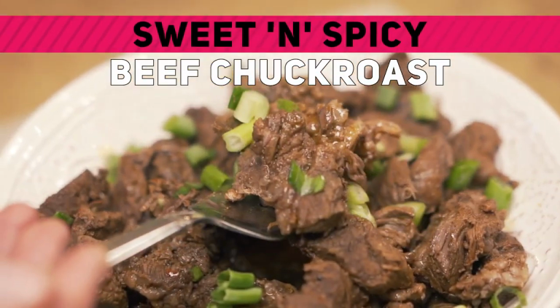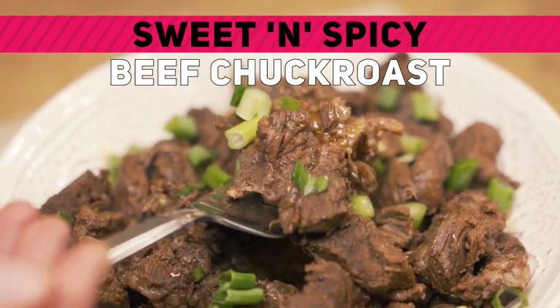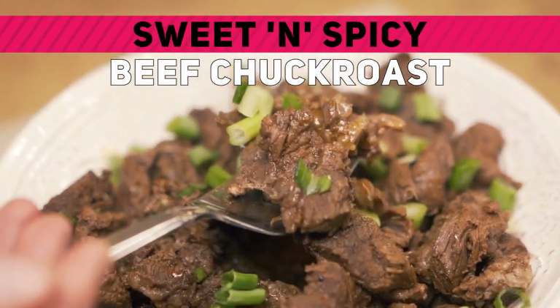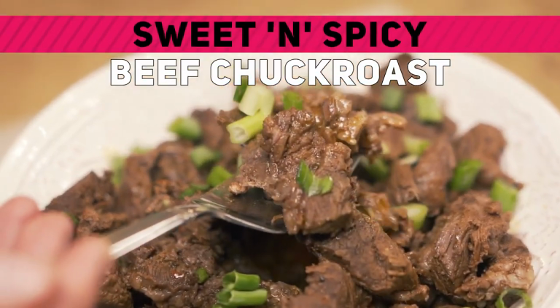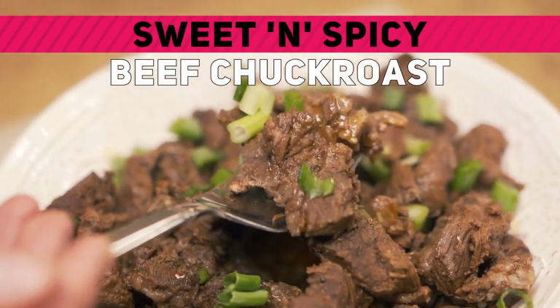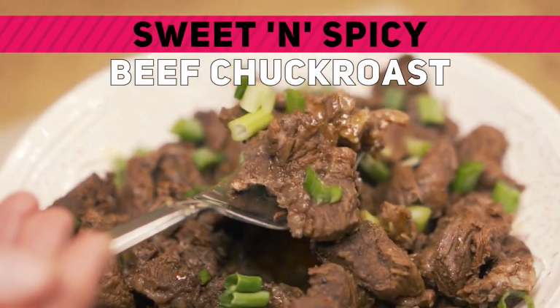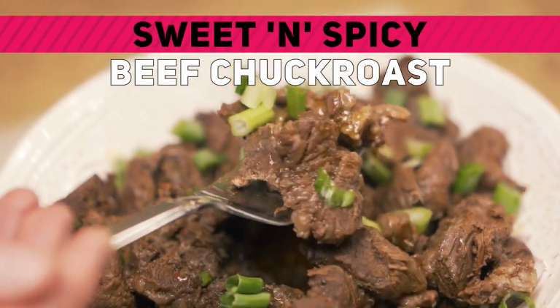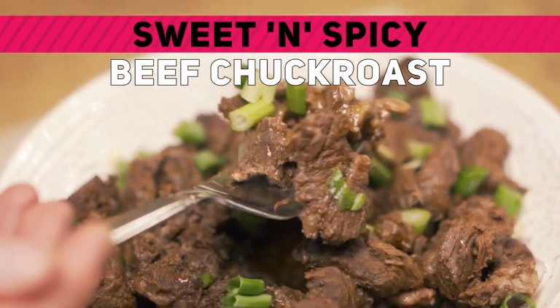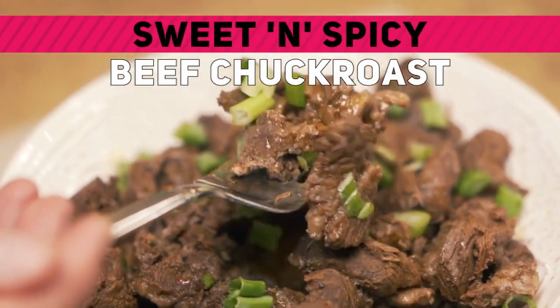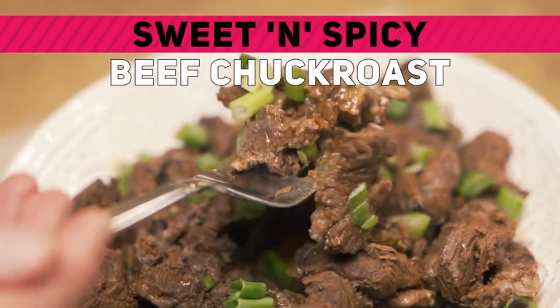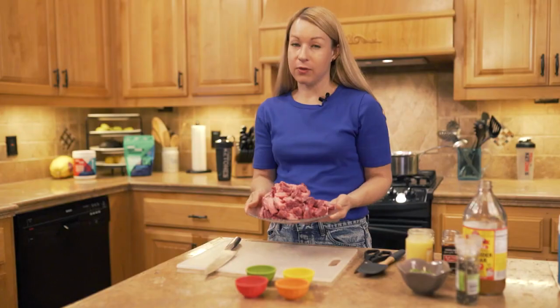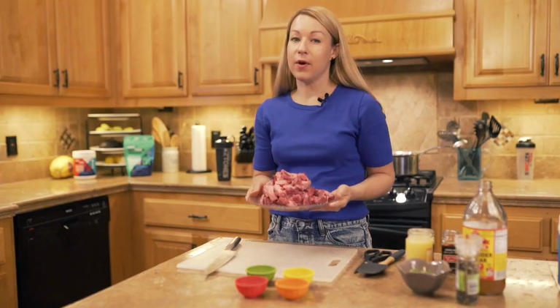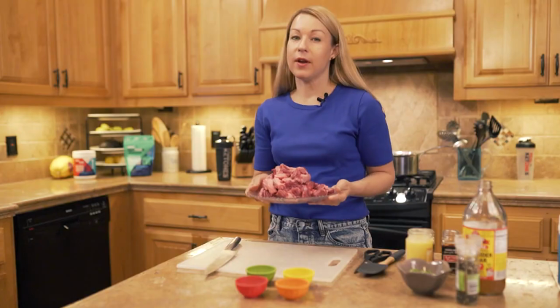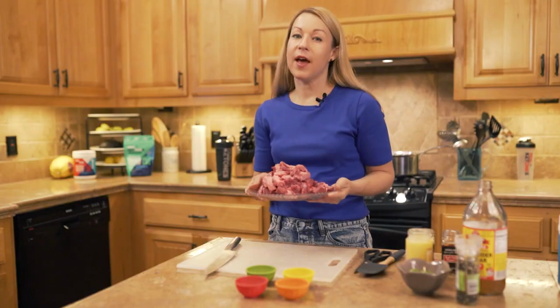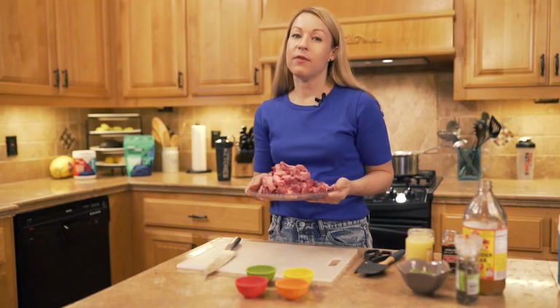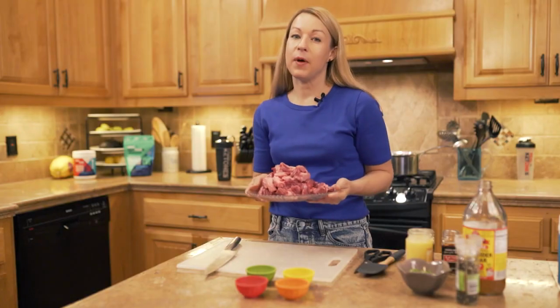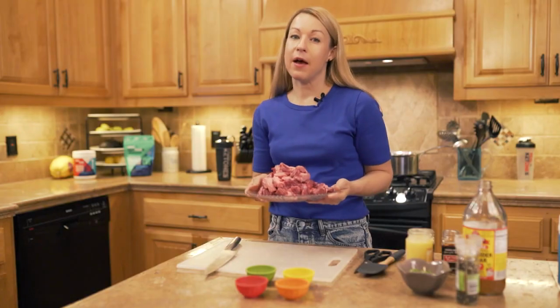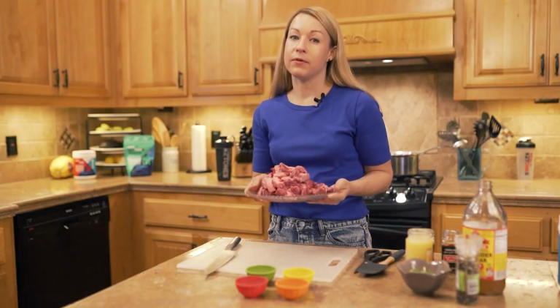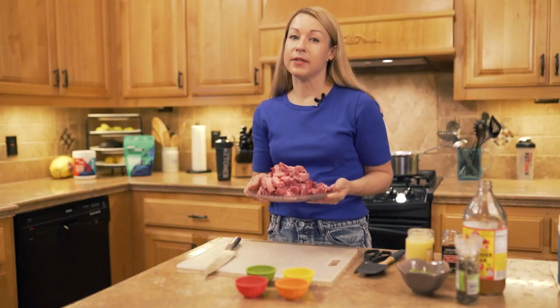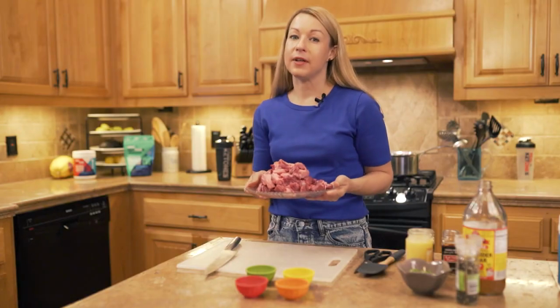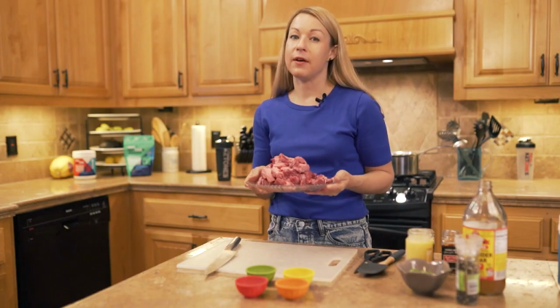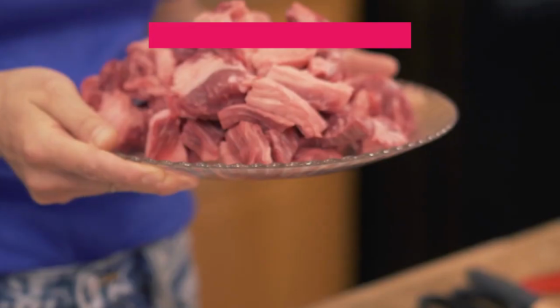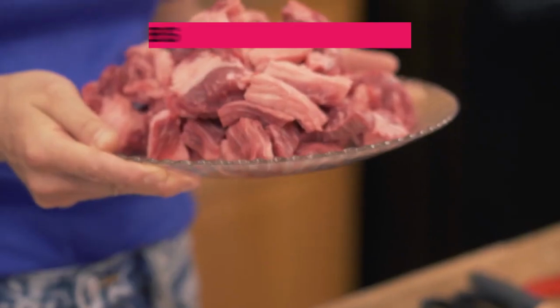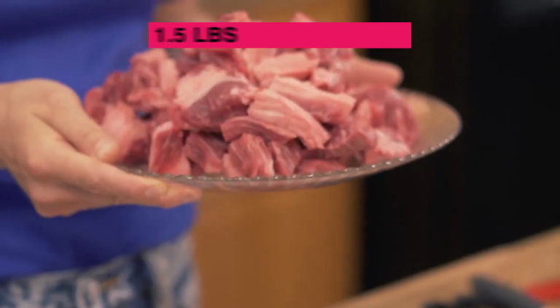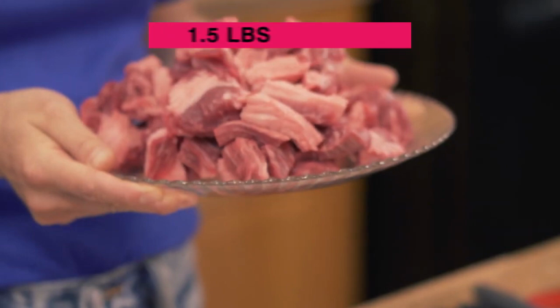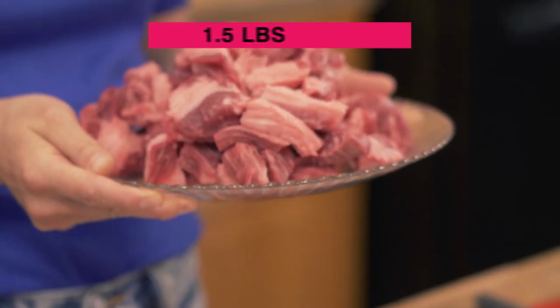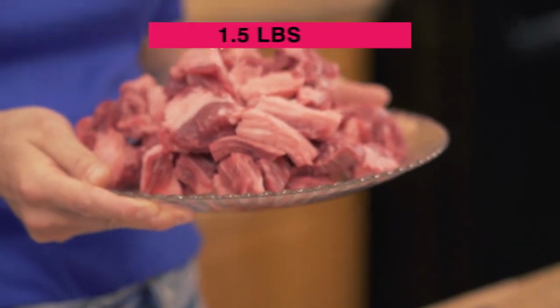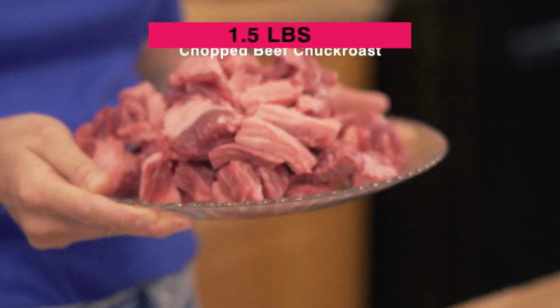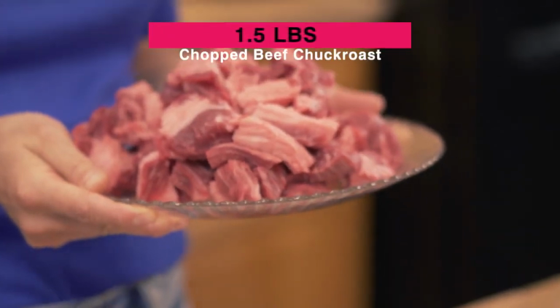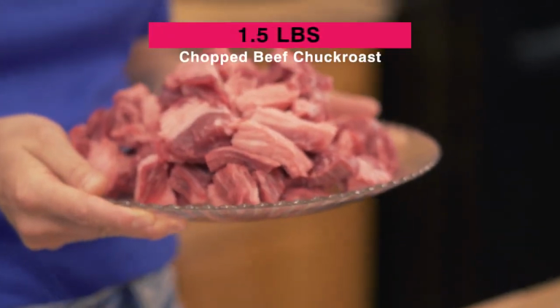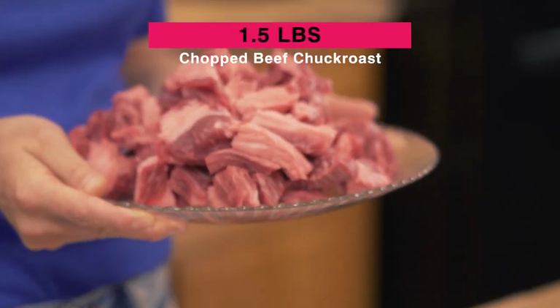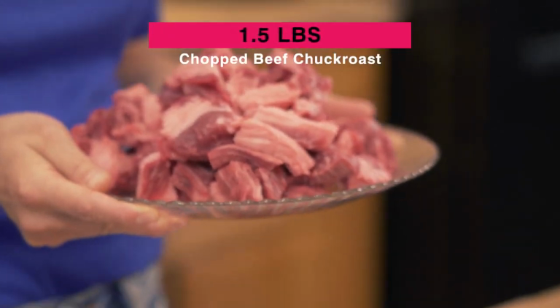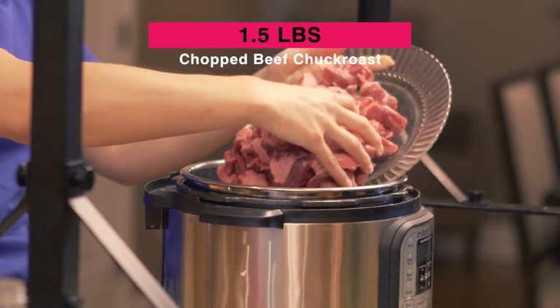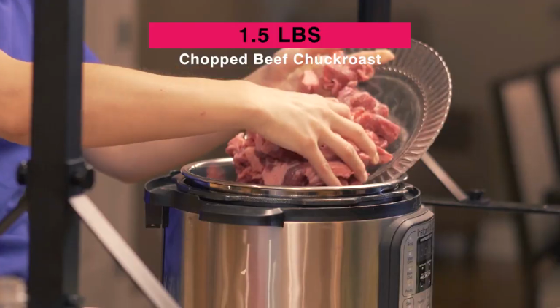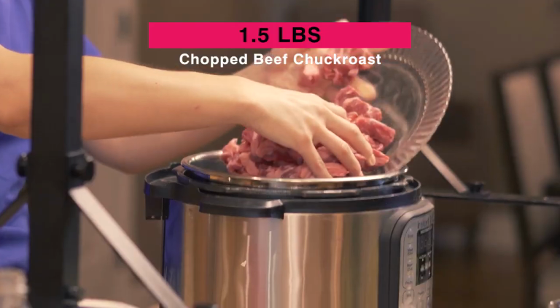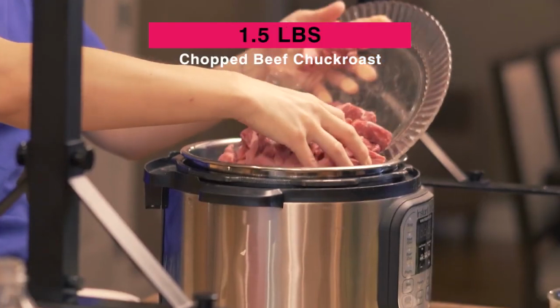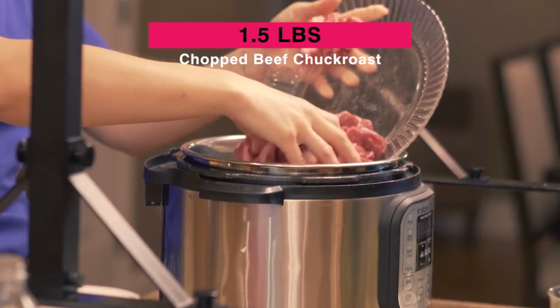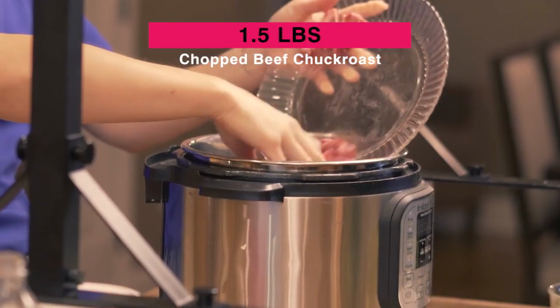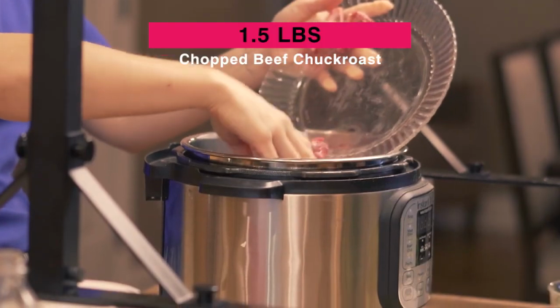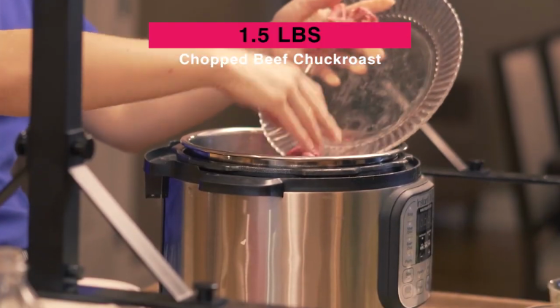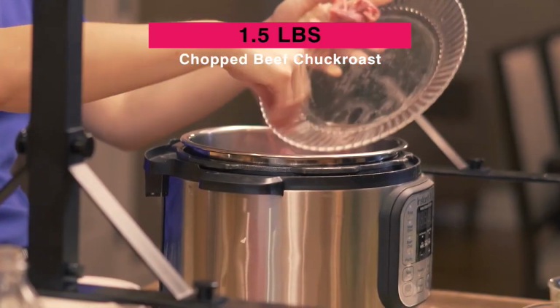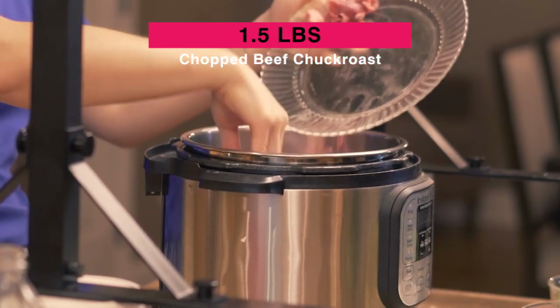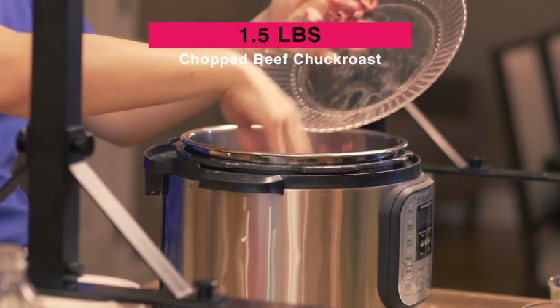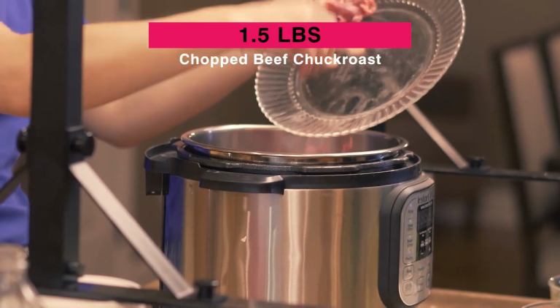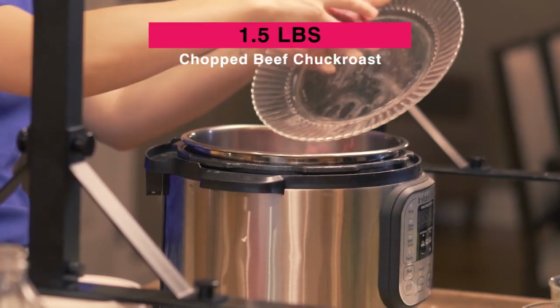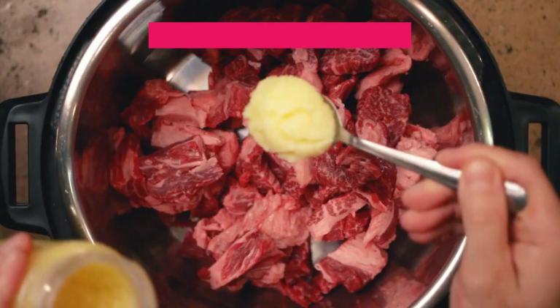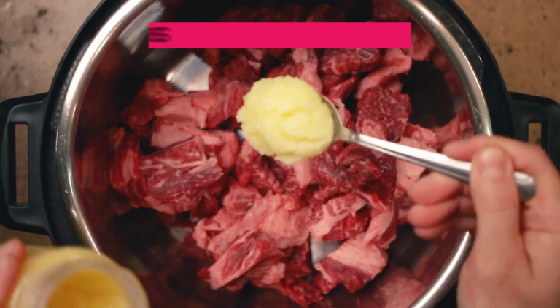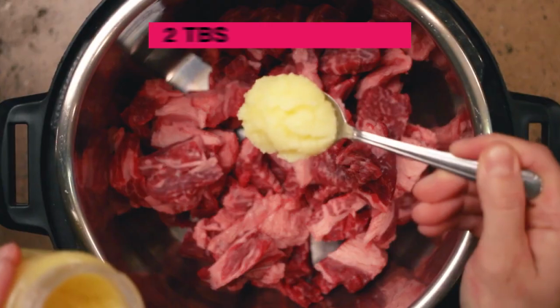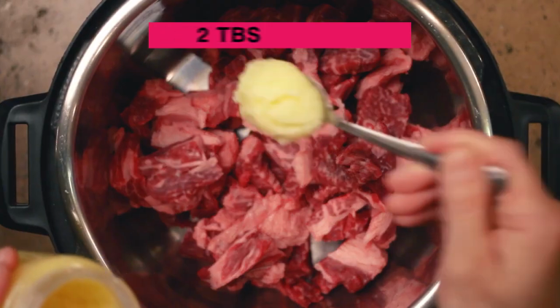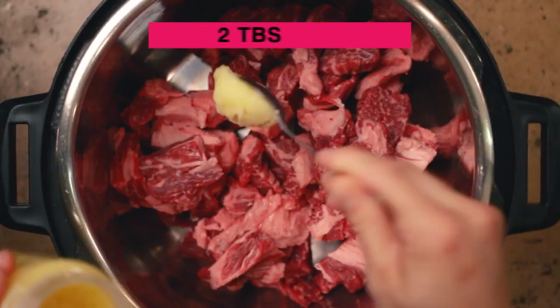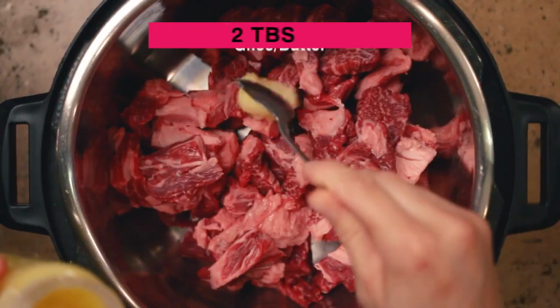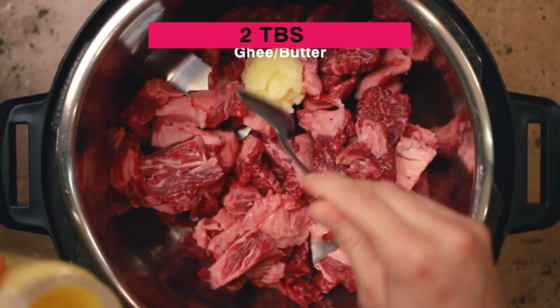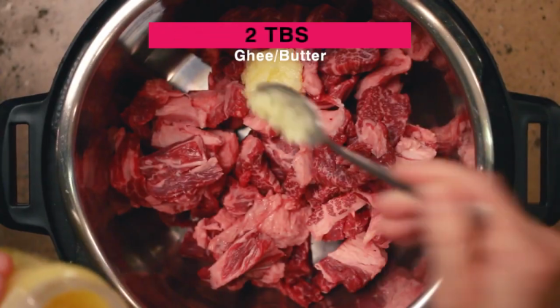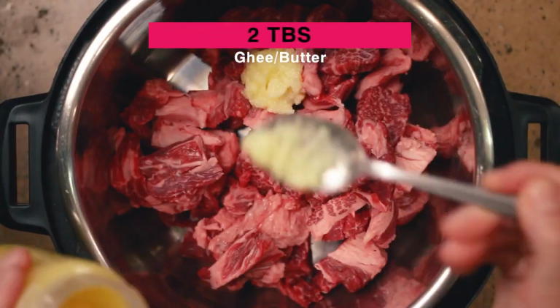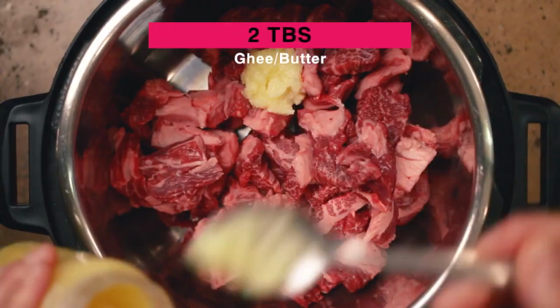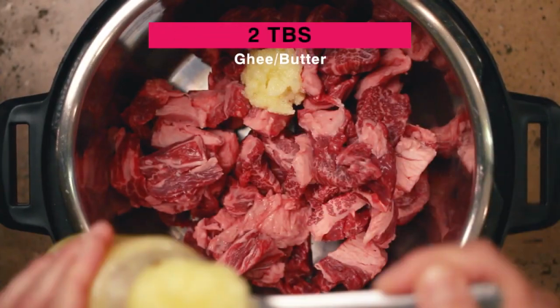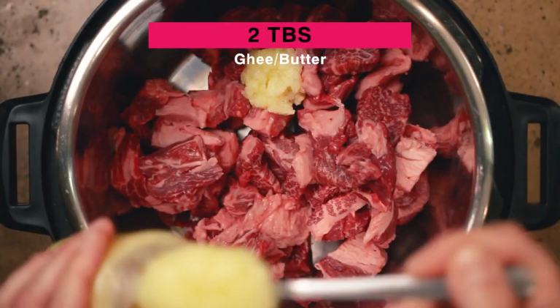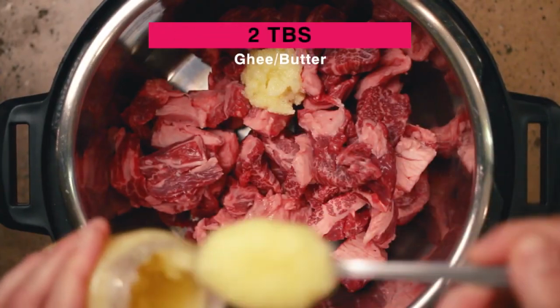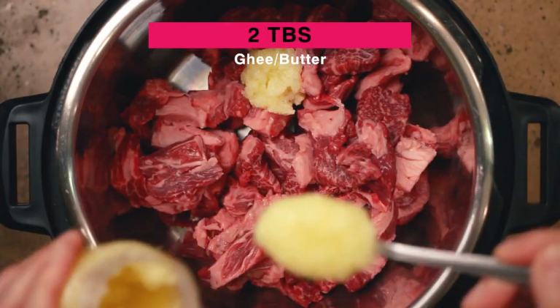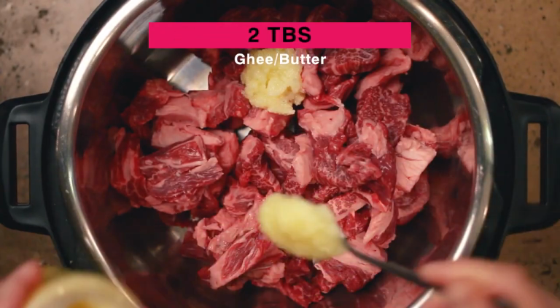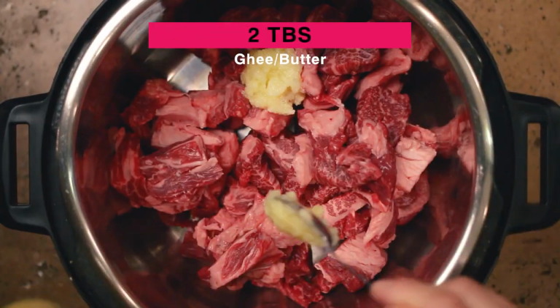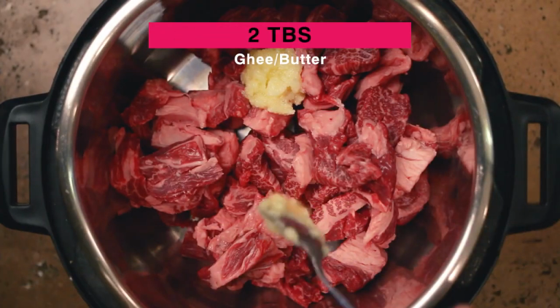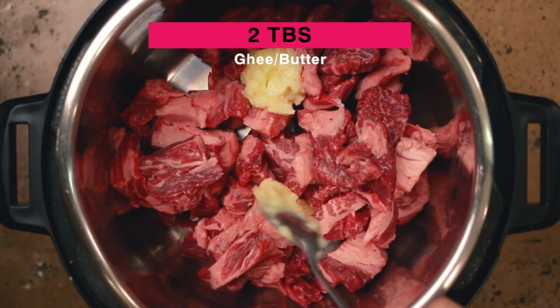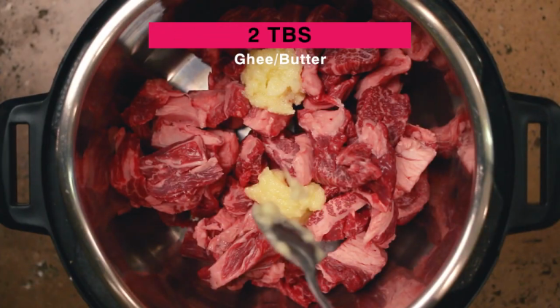We're starting out with one and a half pounds of chopped beef chuck roast. Next, add two tablespoons of ghee or butter.